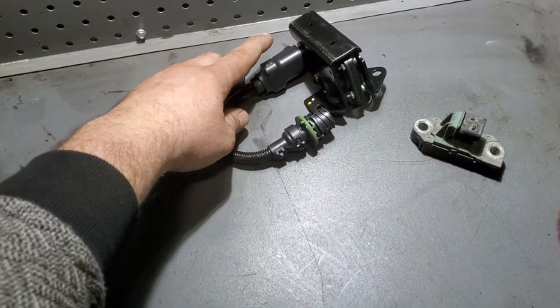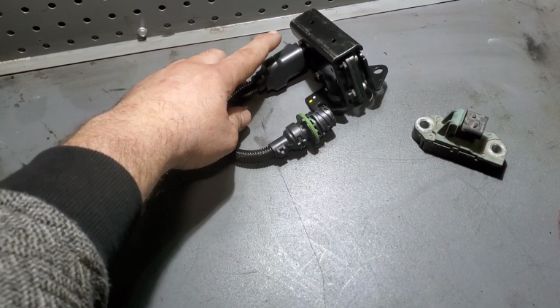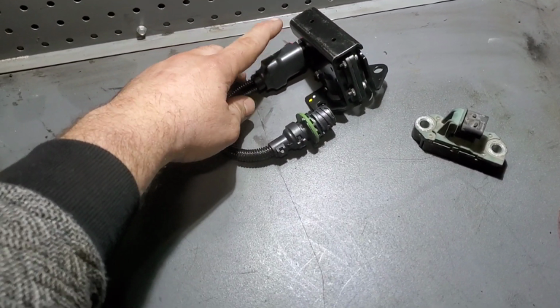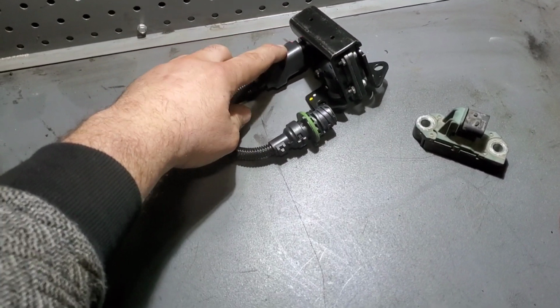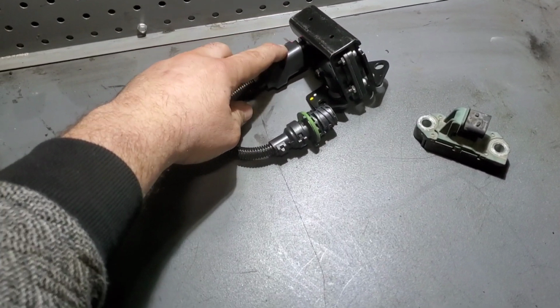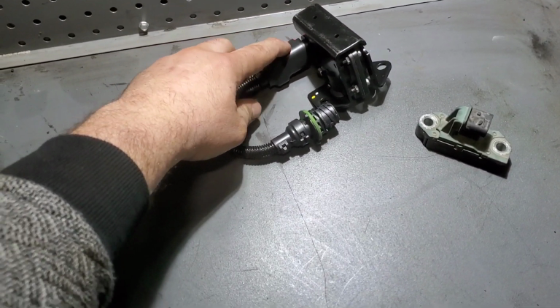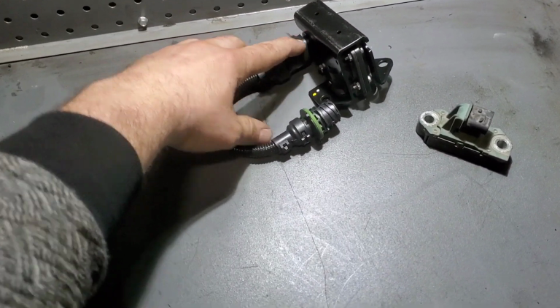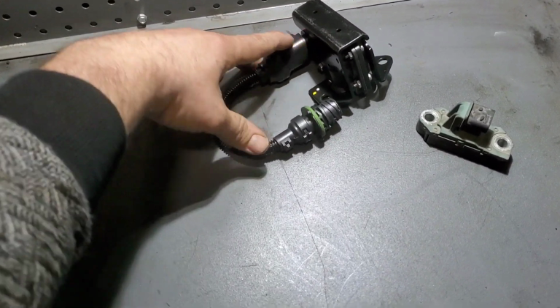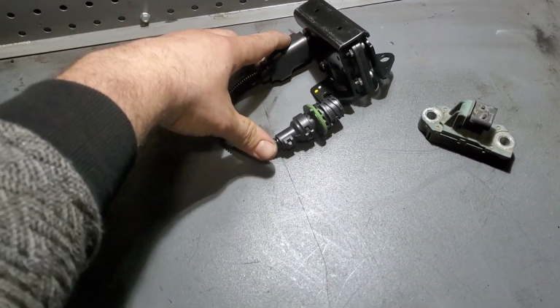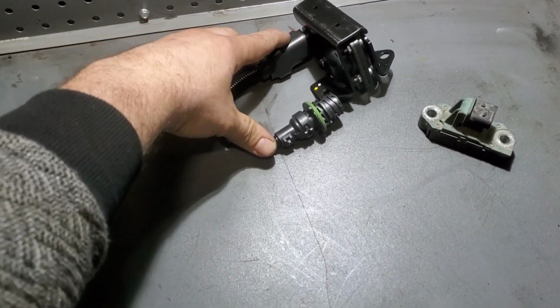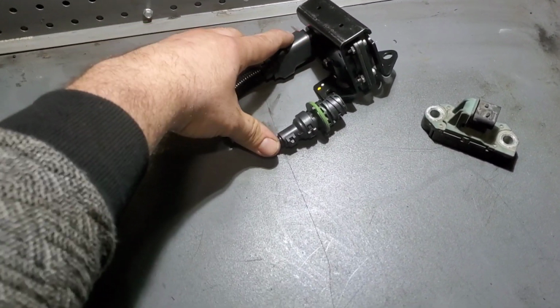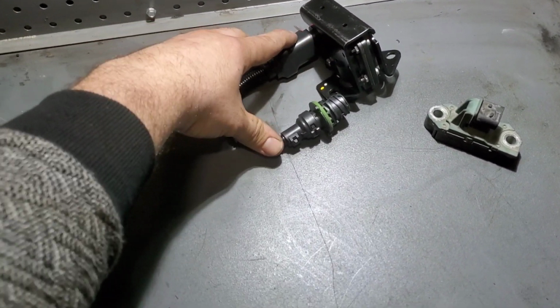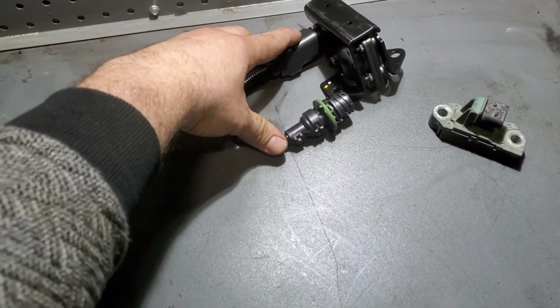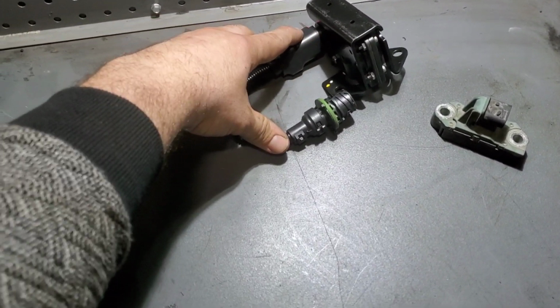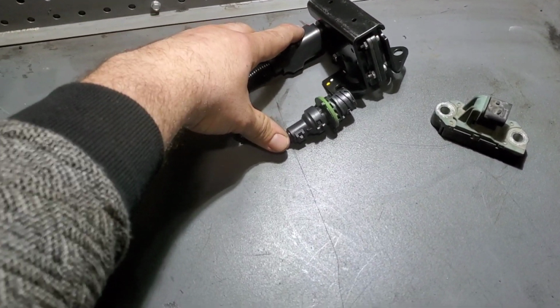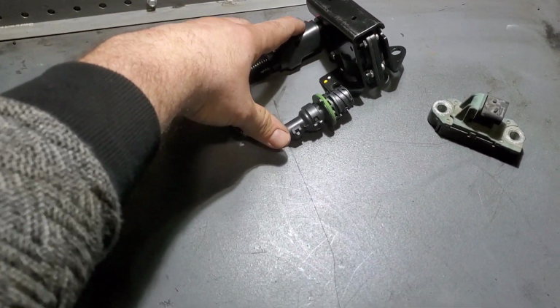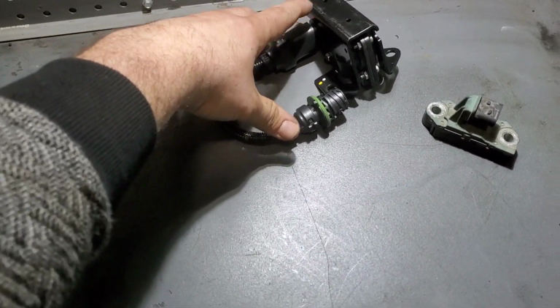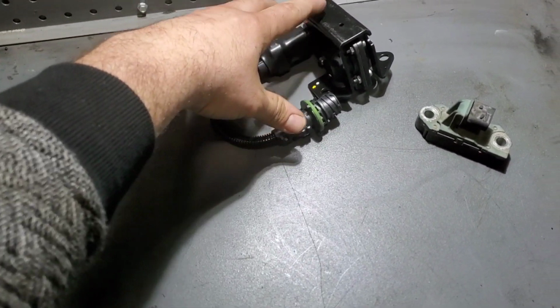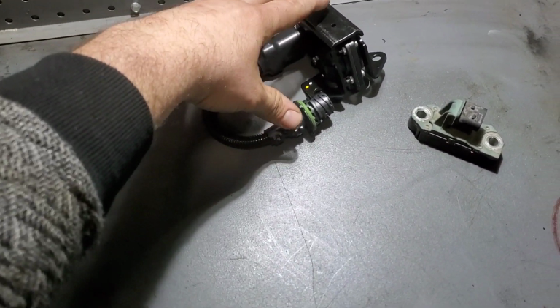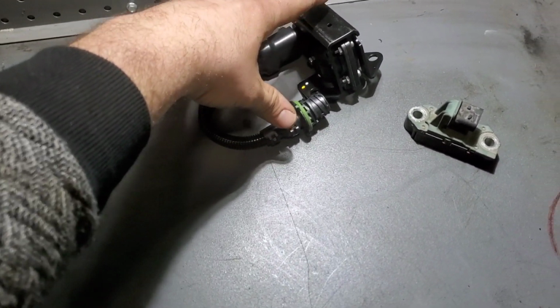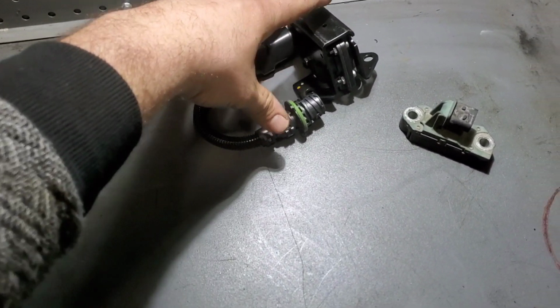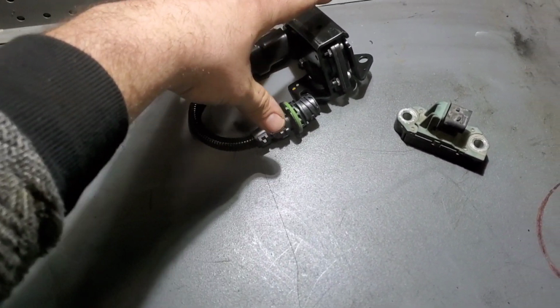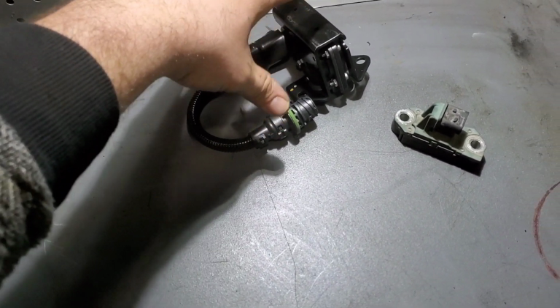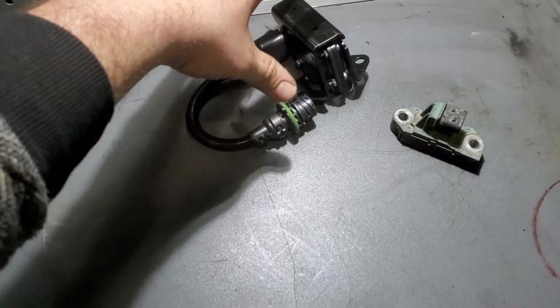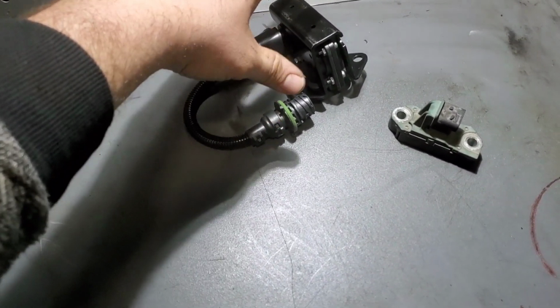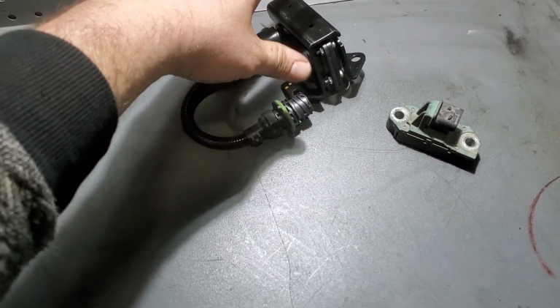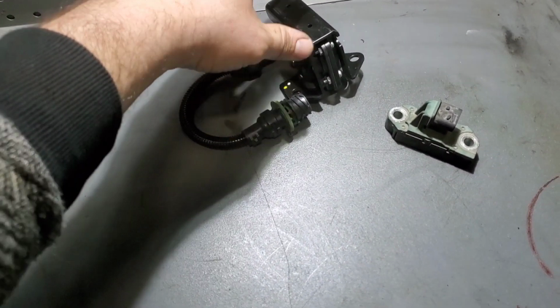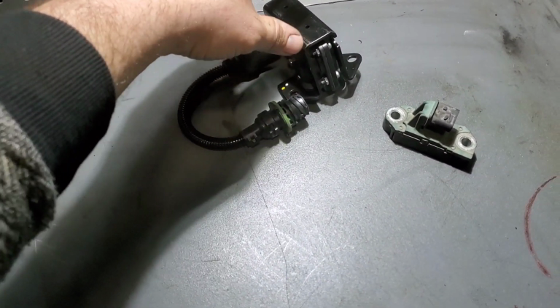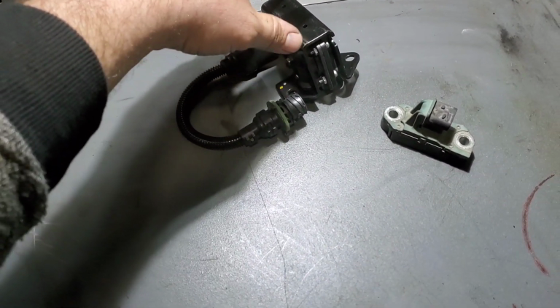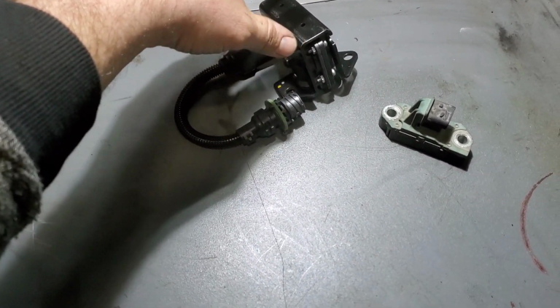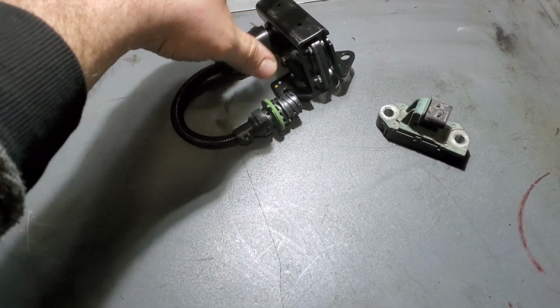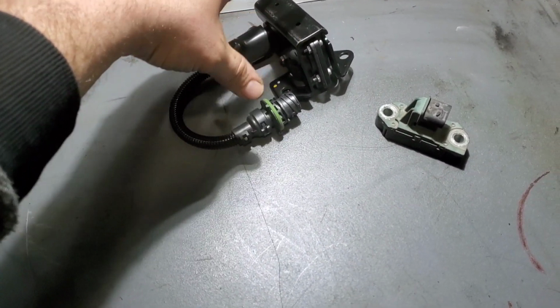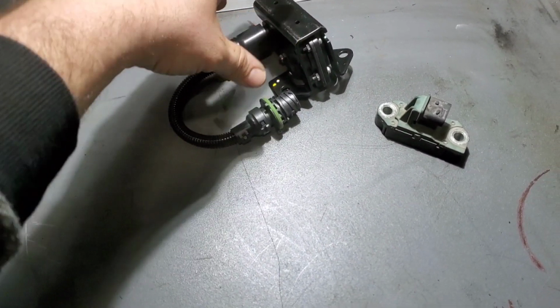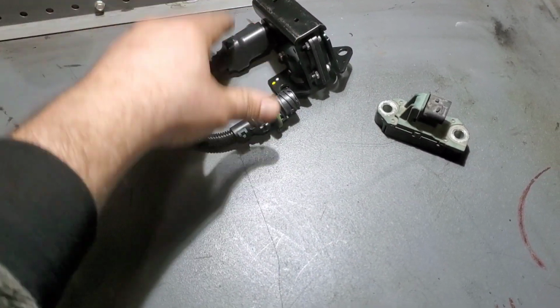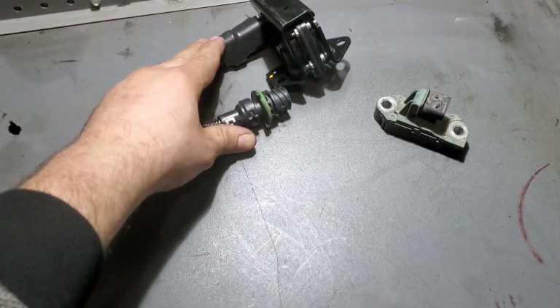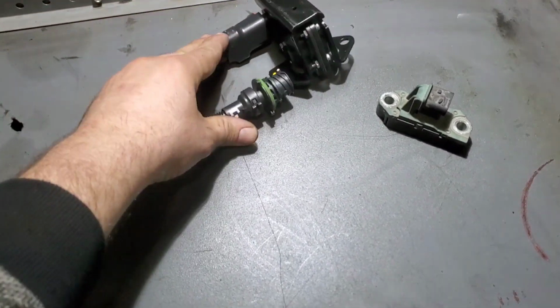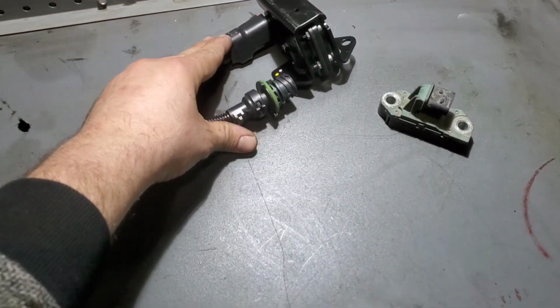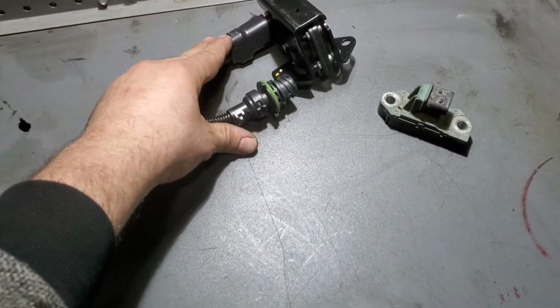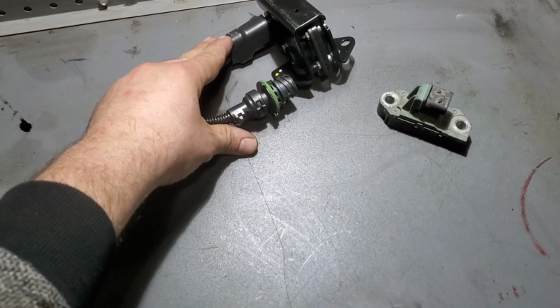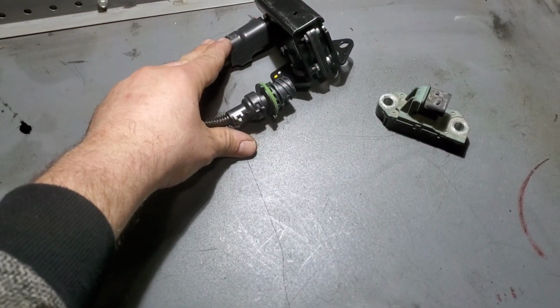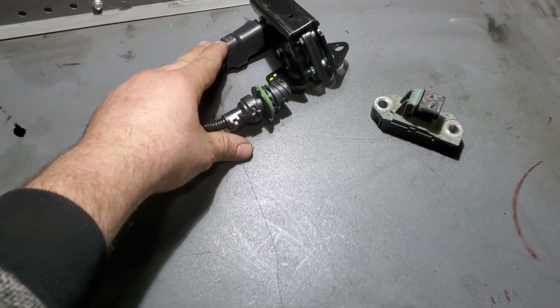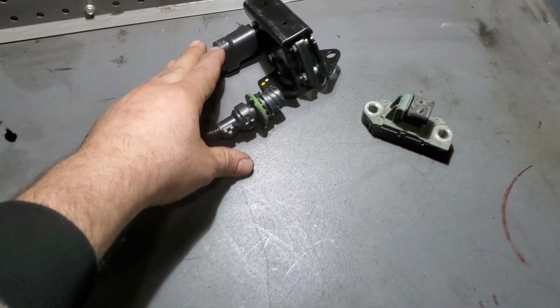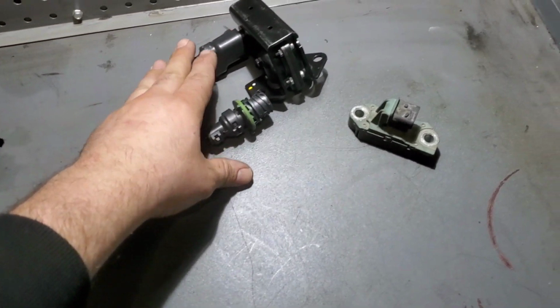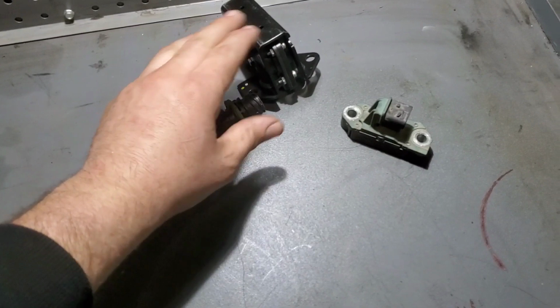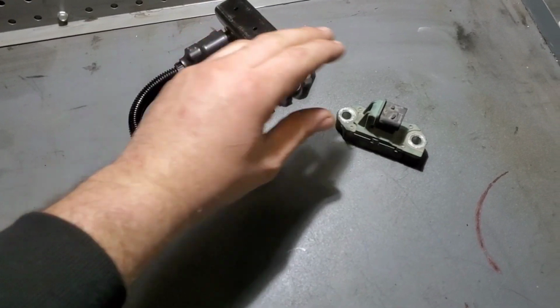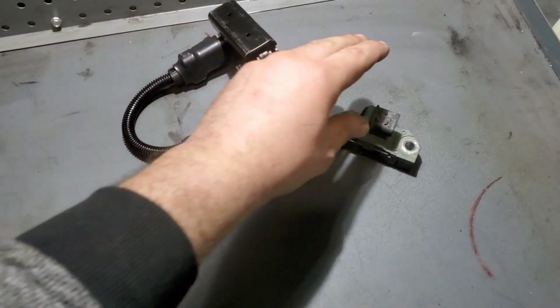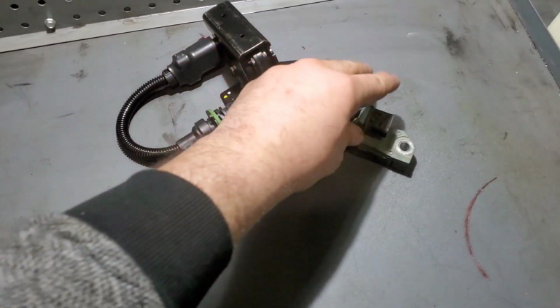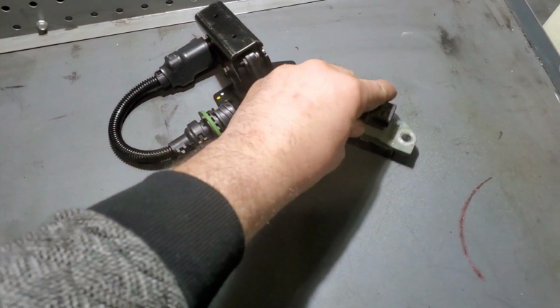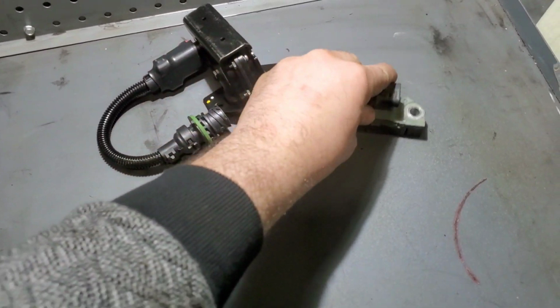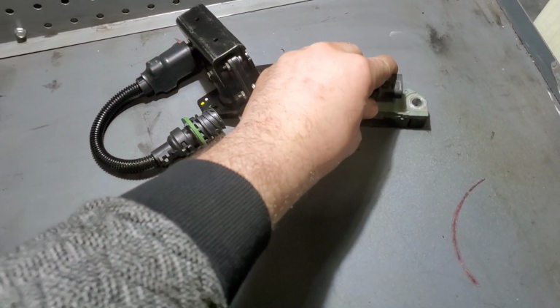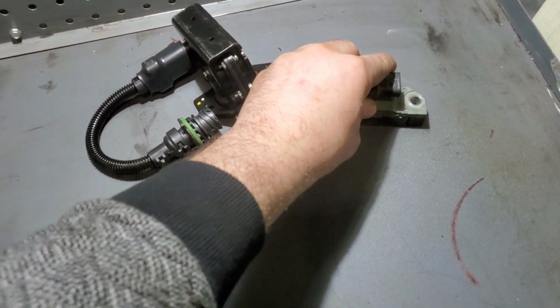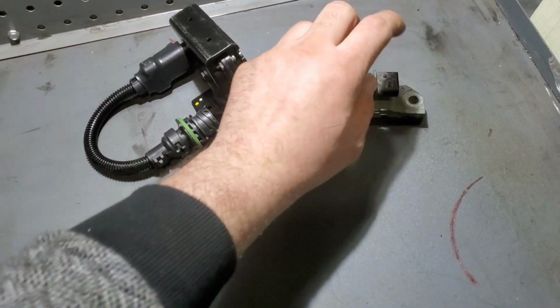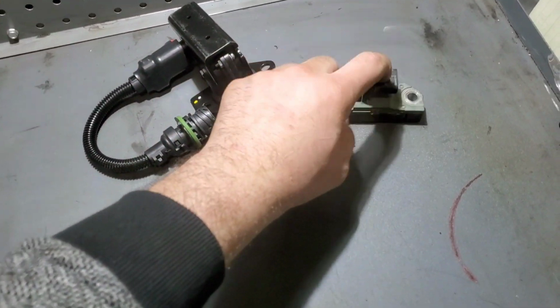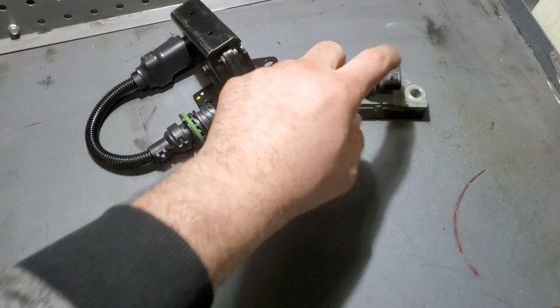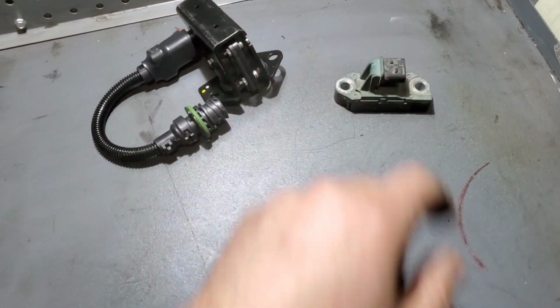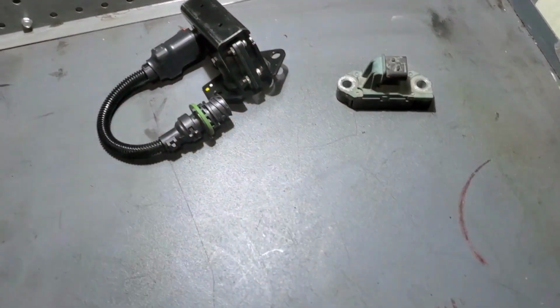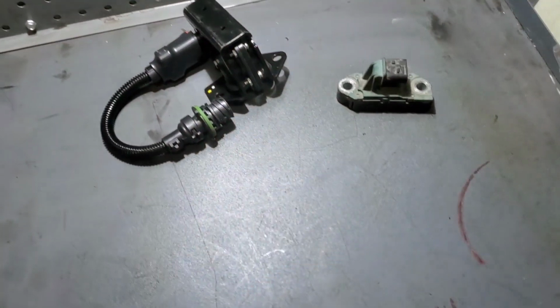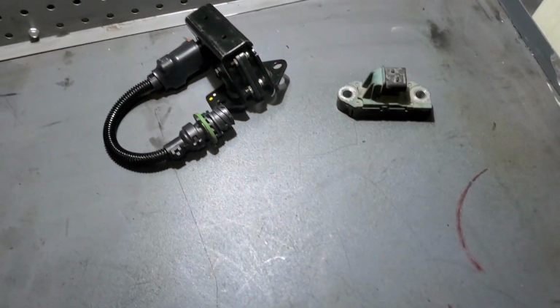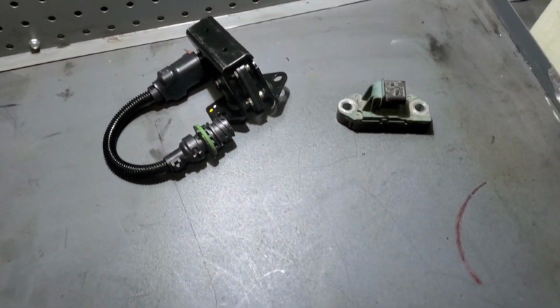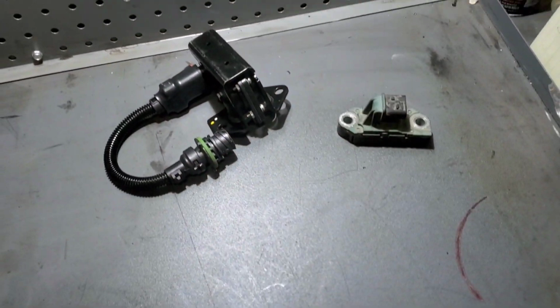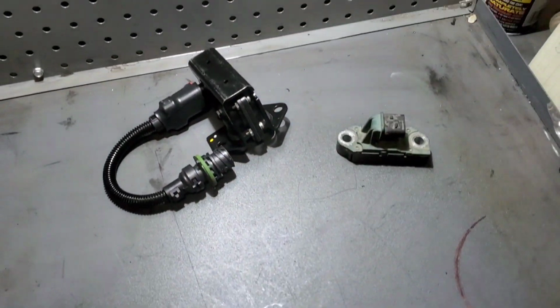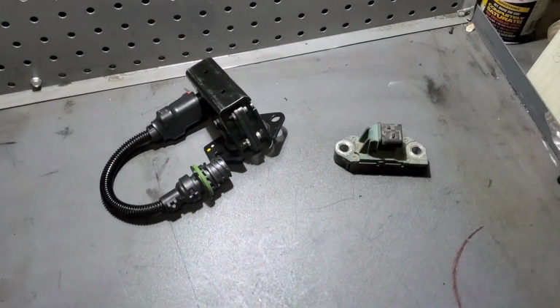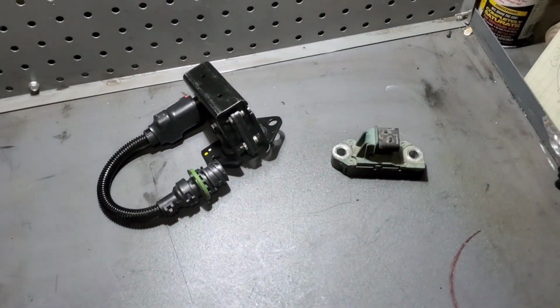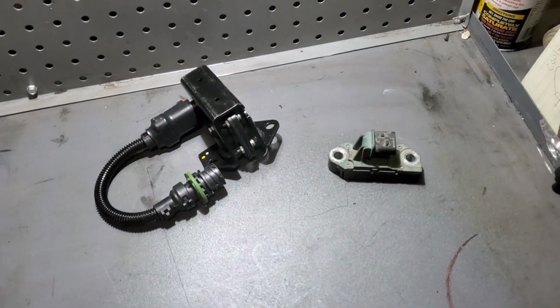The old style, the original one, came without this pigtail connector. Then it came with the pigtail, and now they have this newer style.